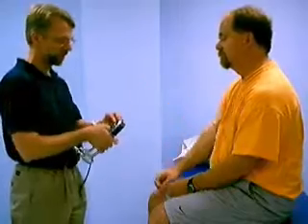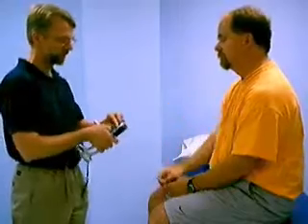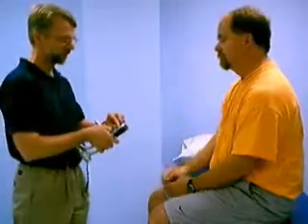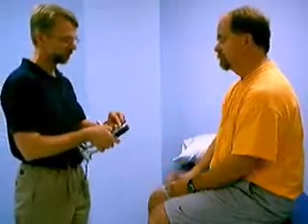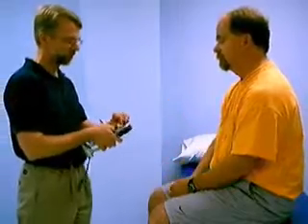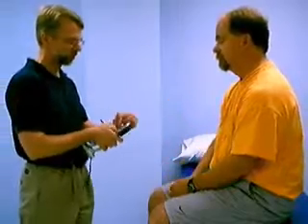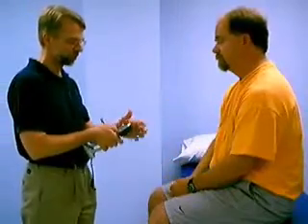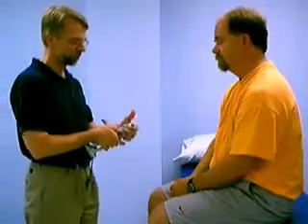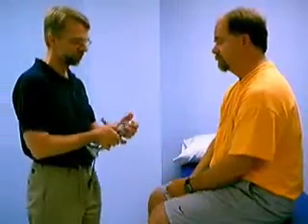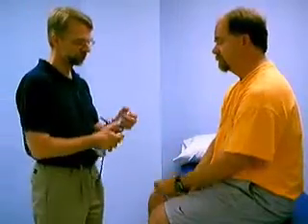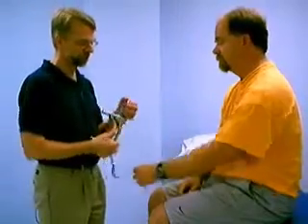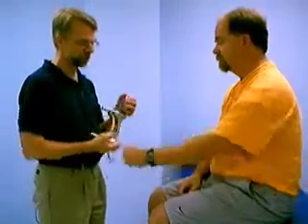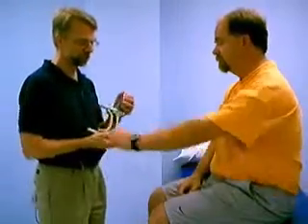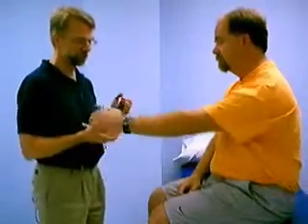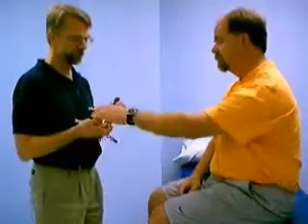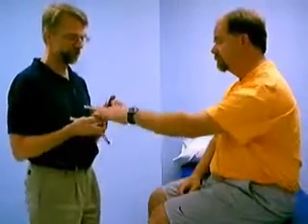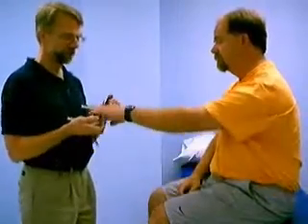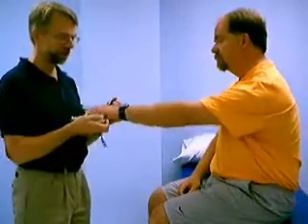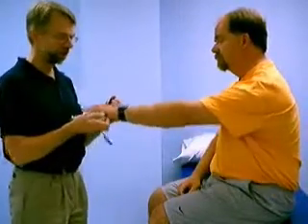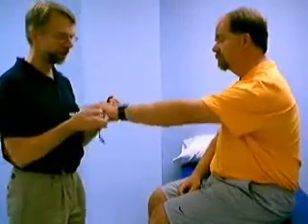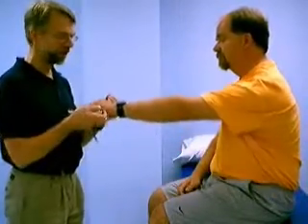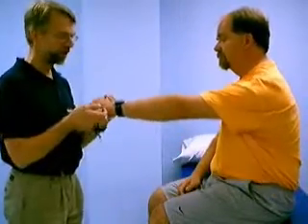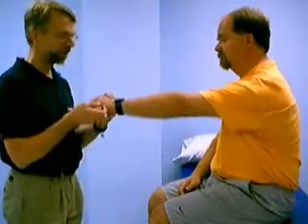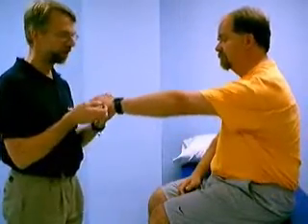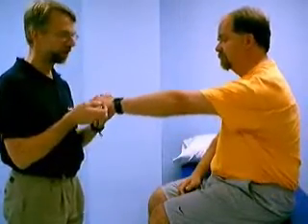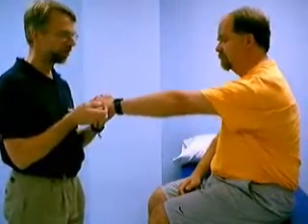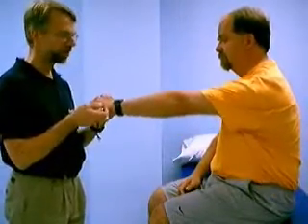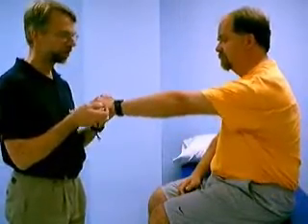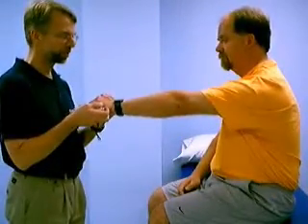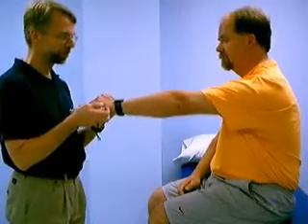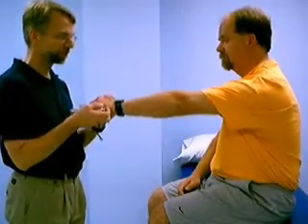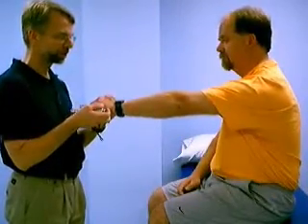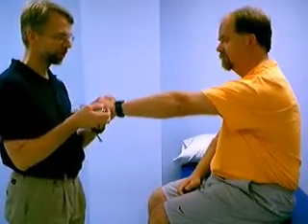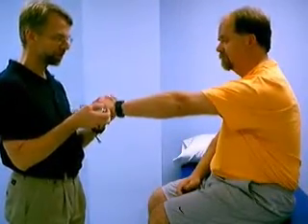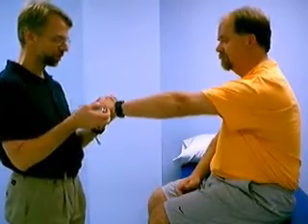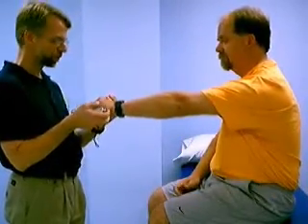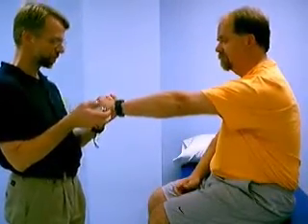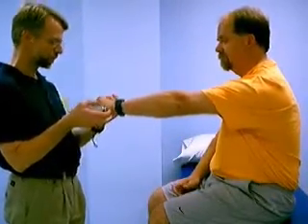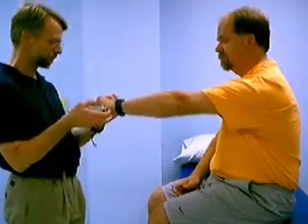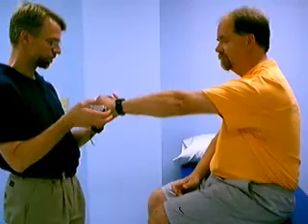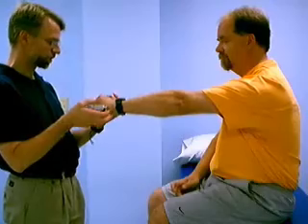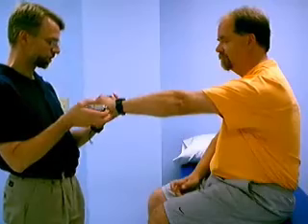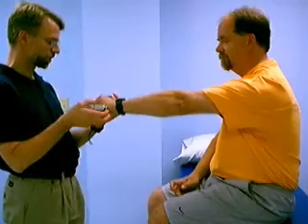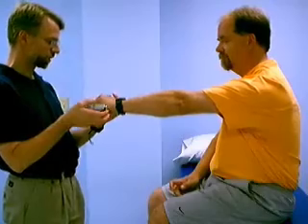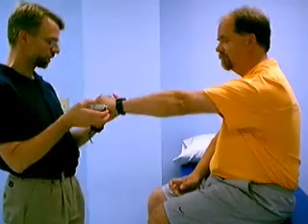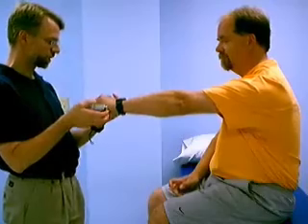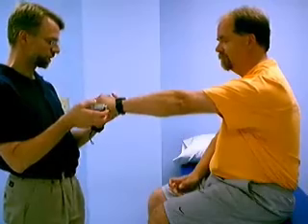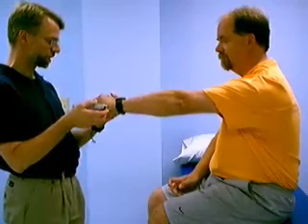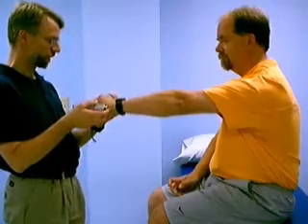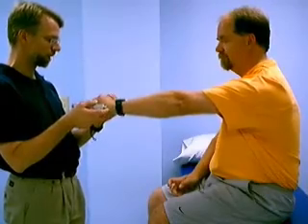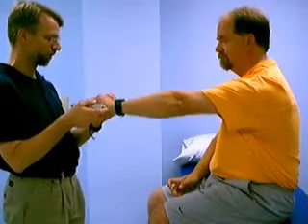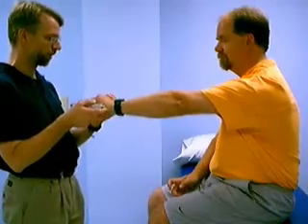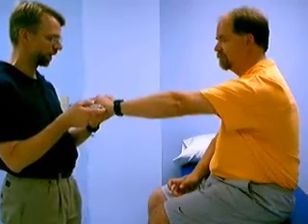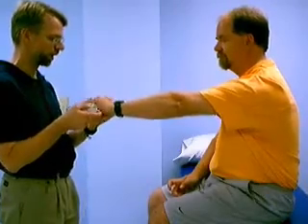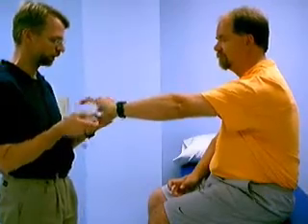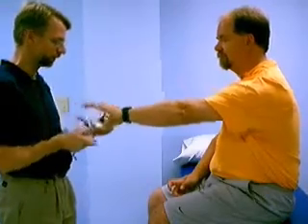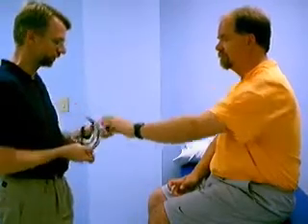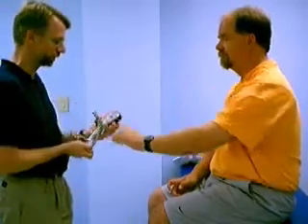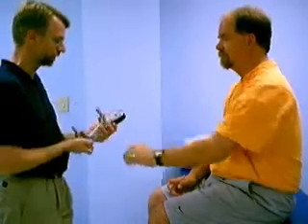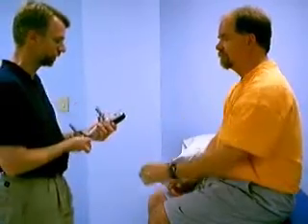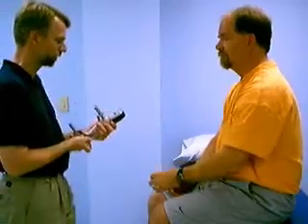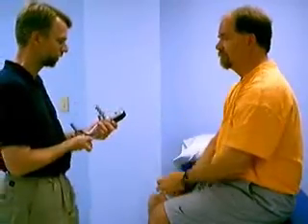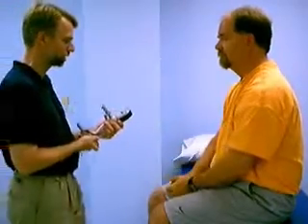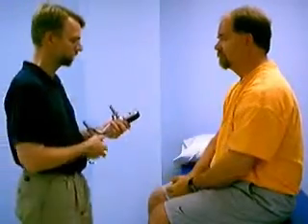And the same with the other side. Go ahead, elbow completely straight. Squeeze. And relax.